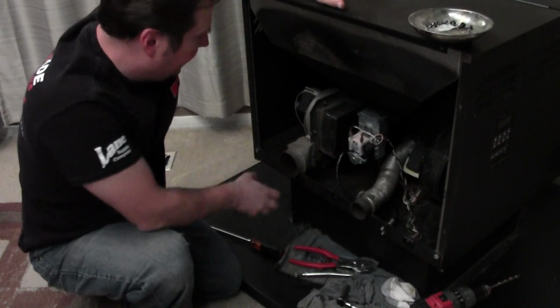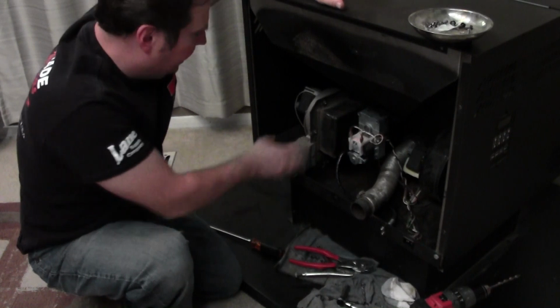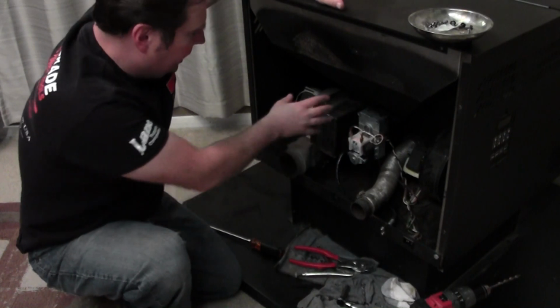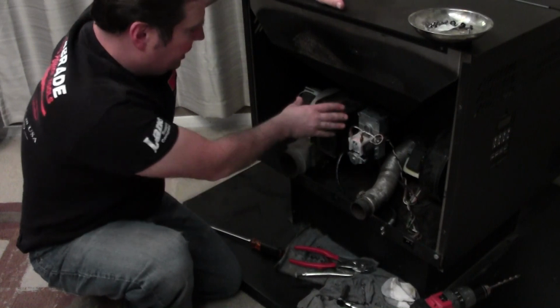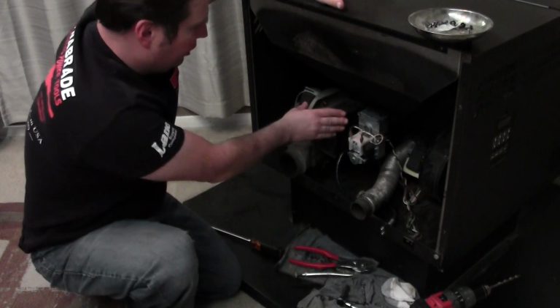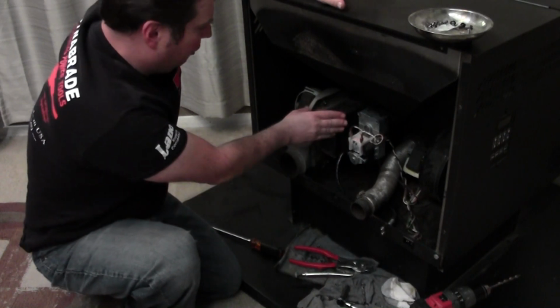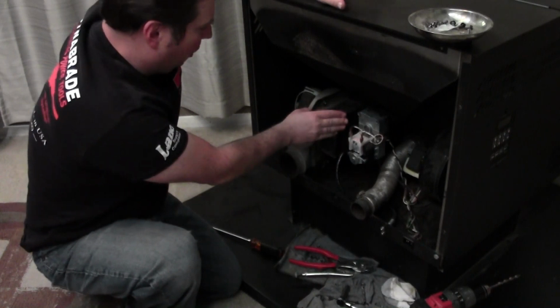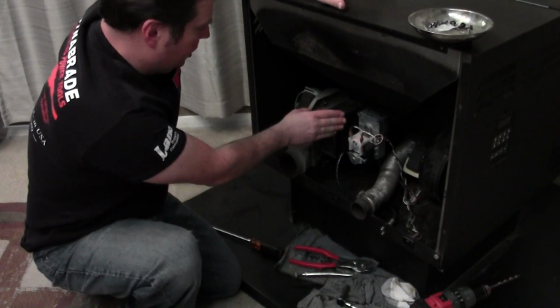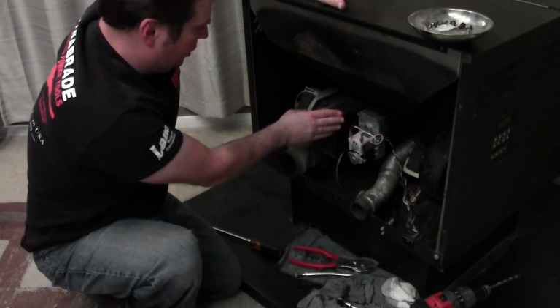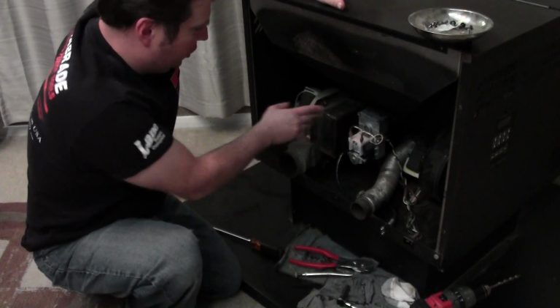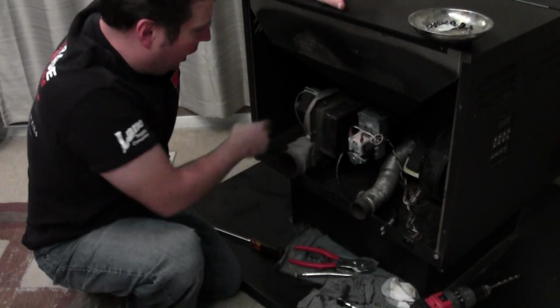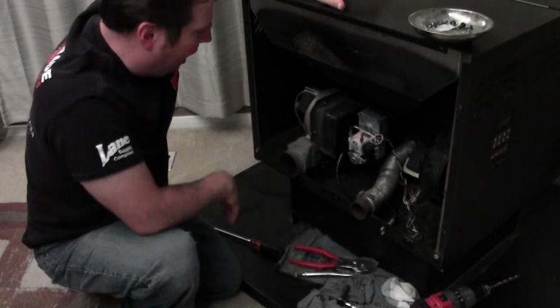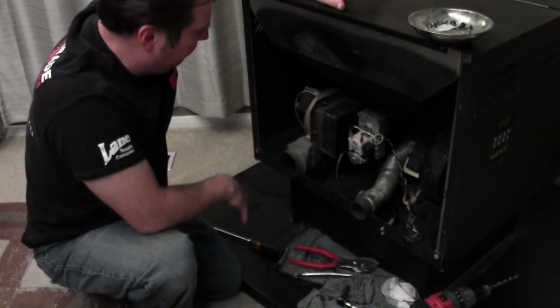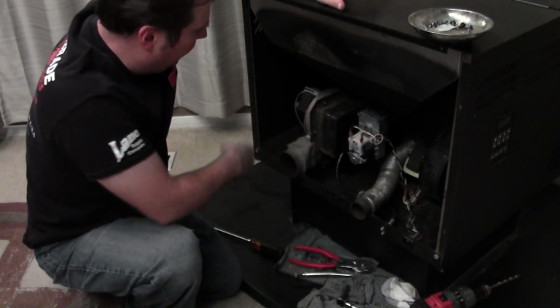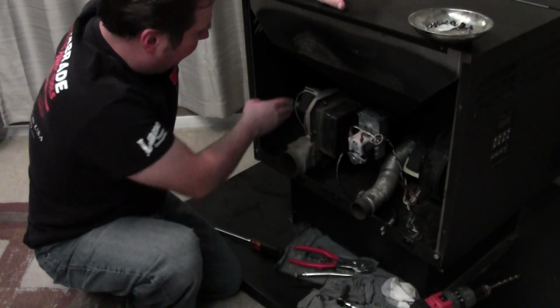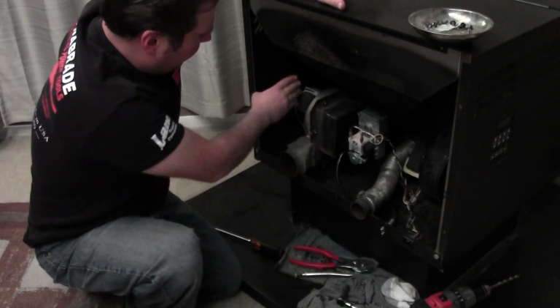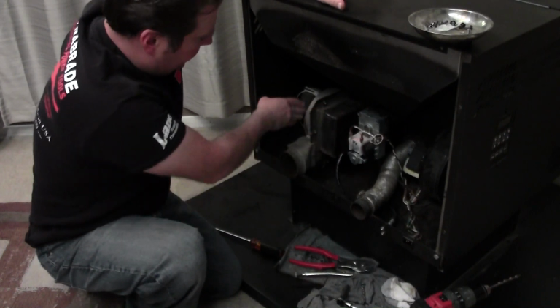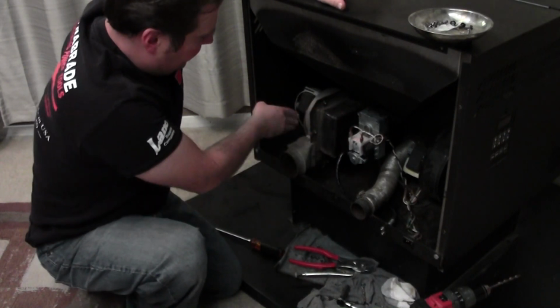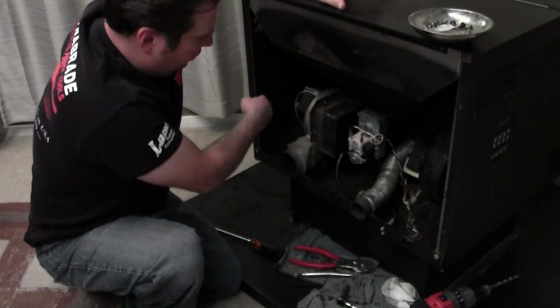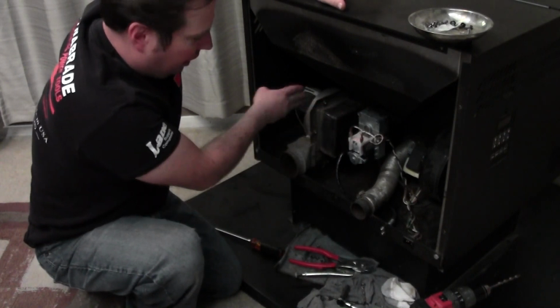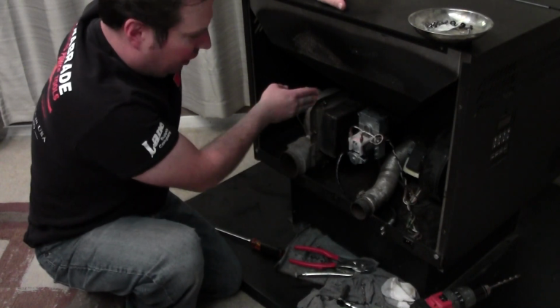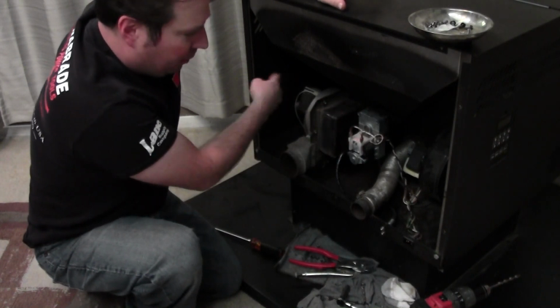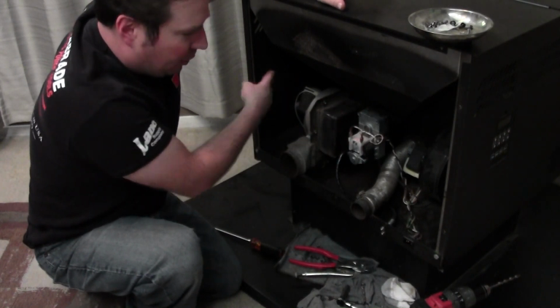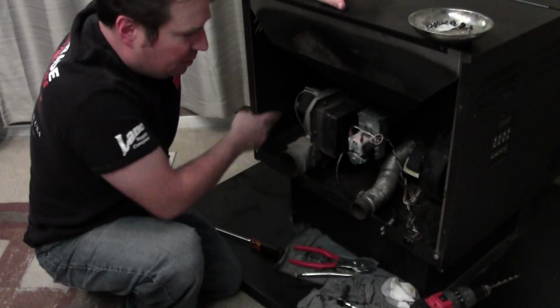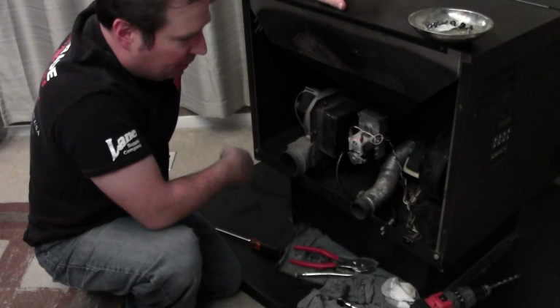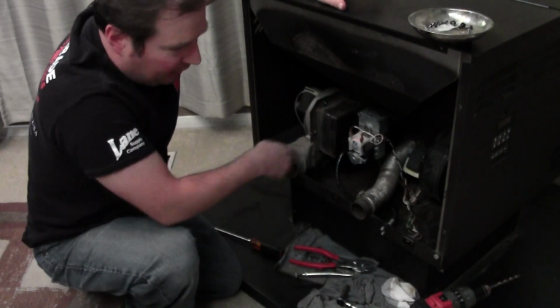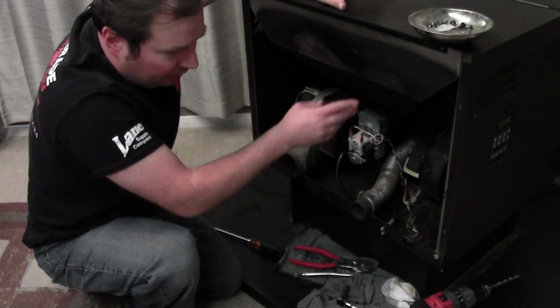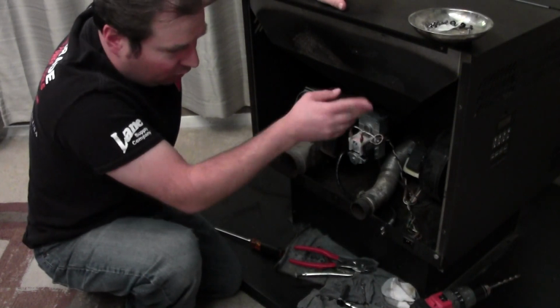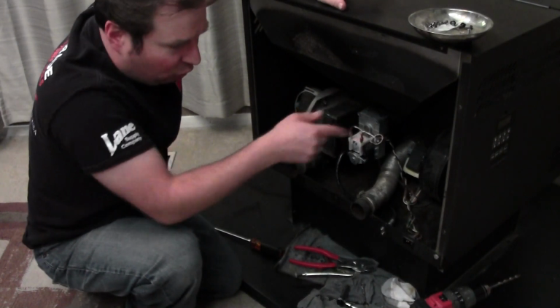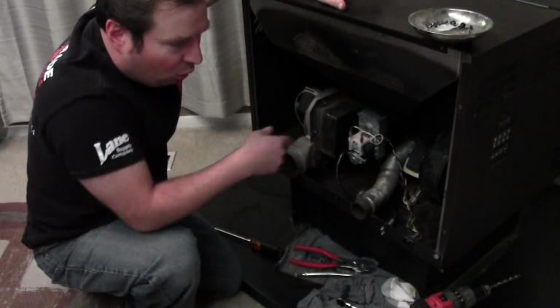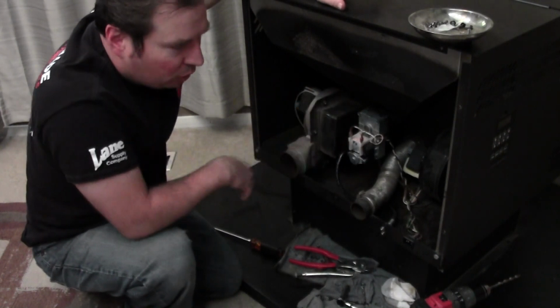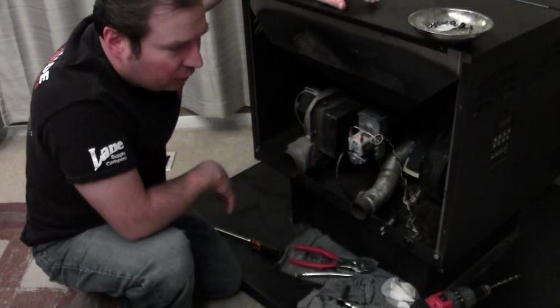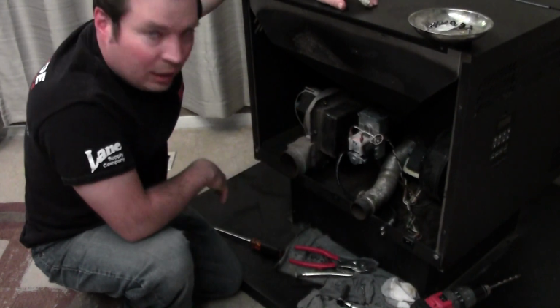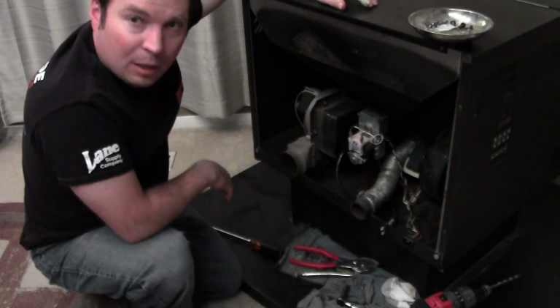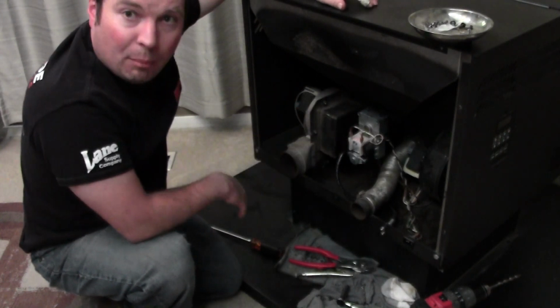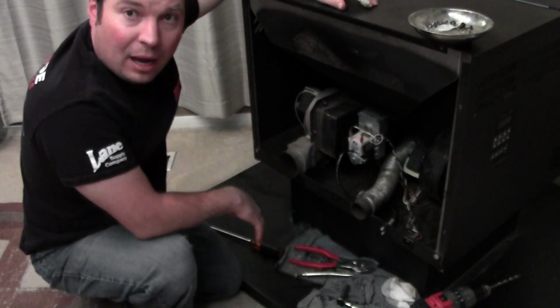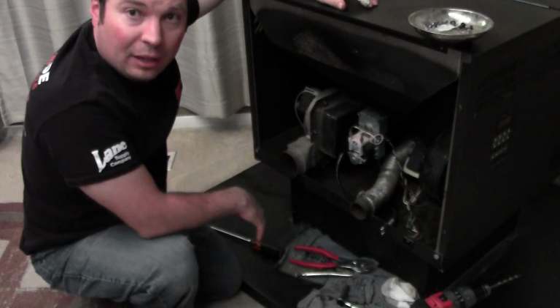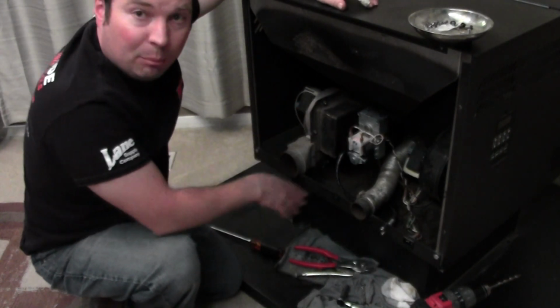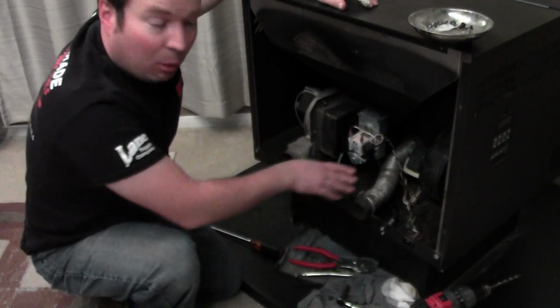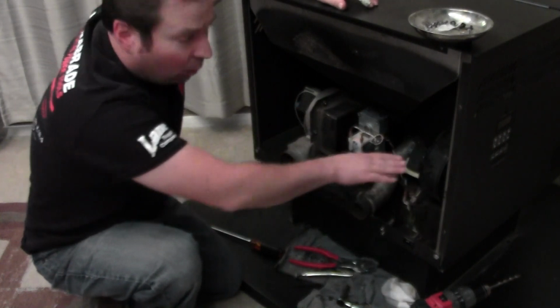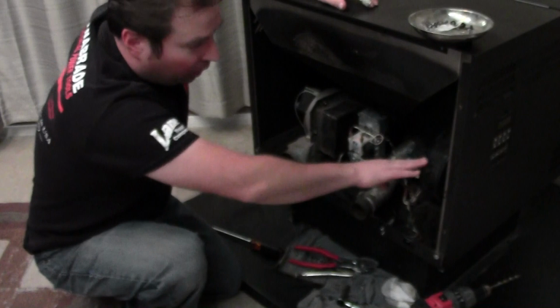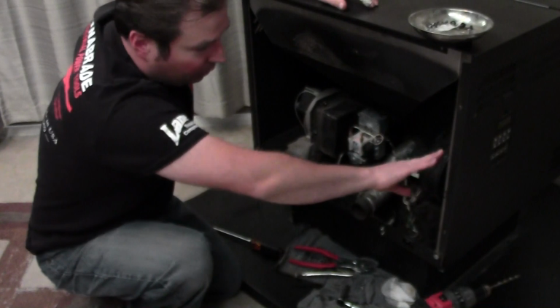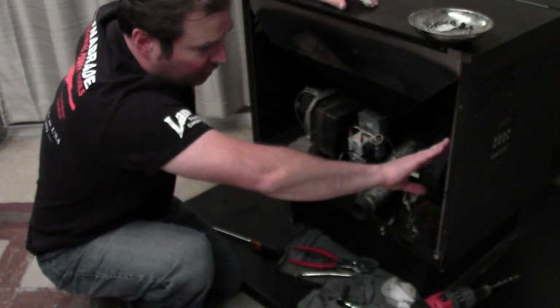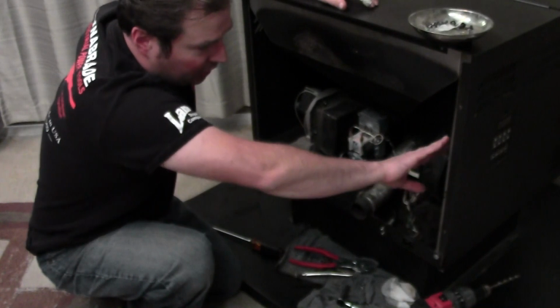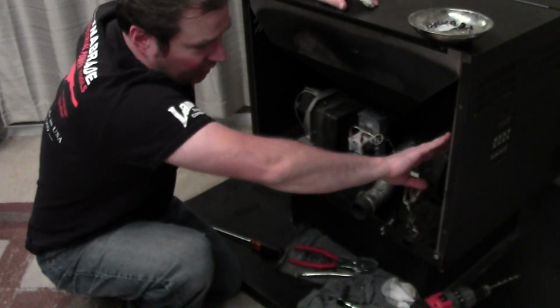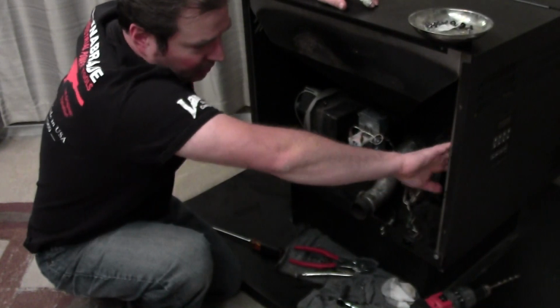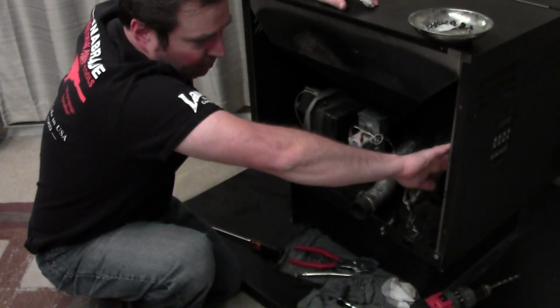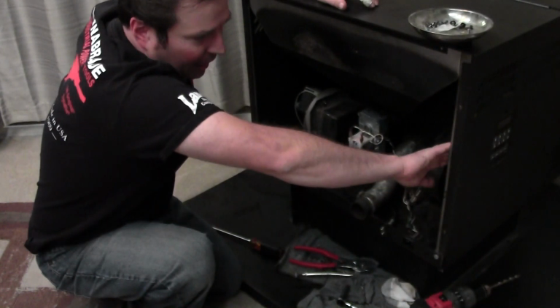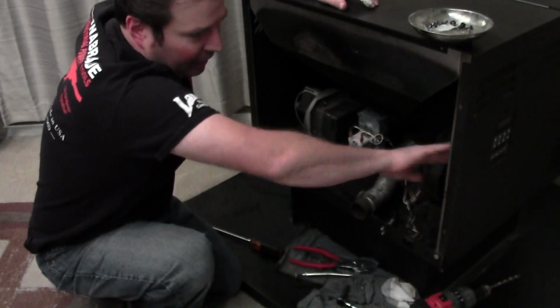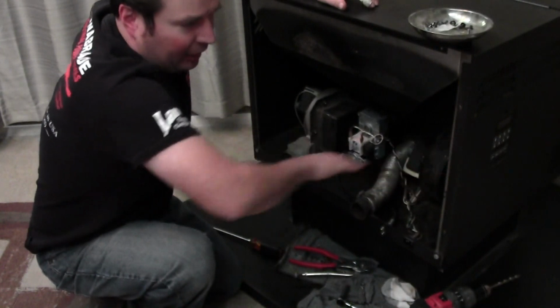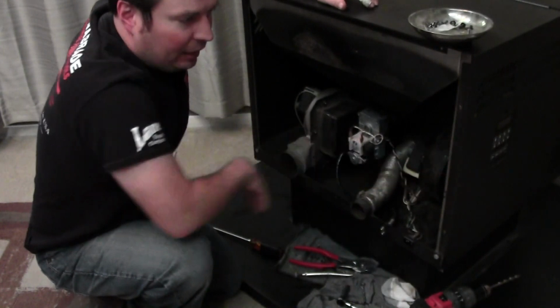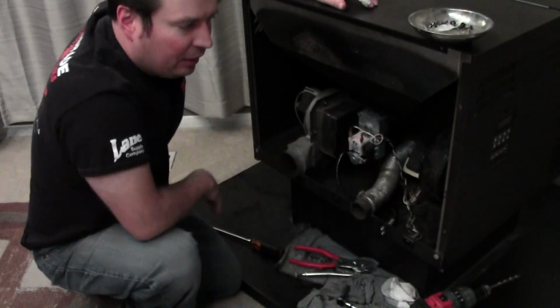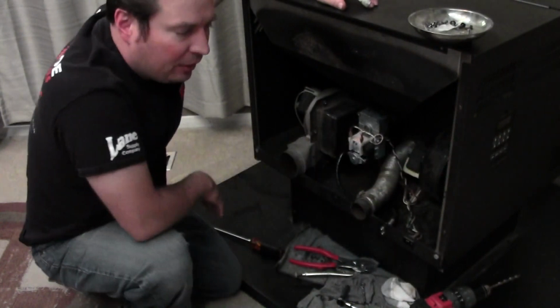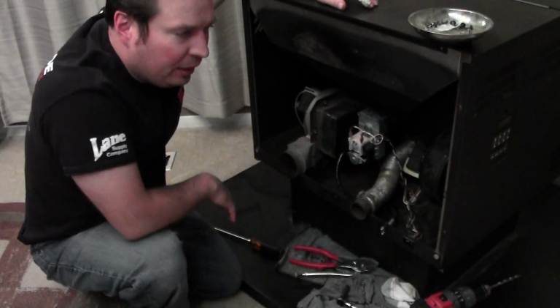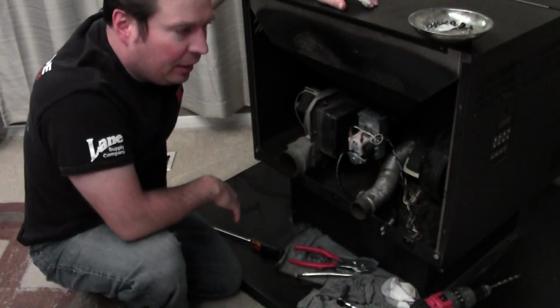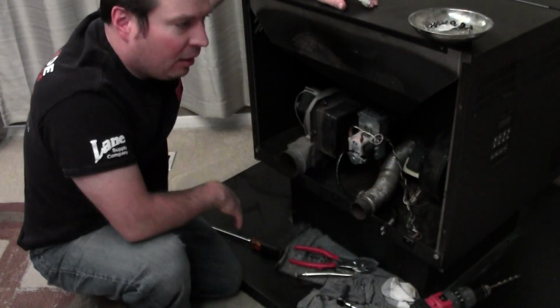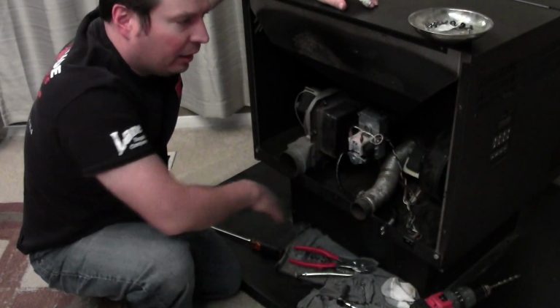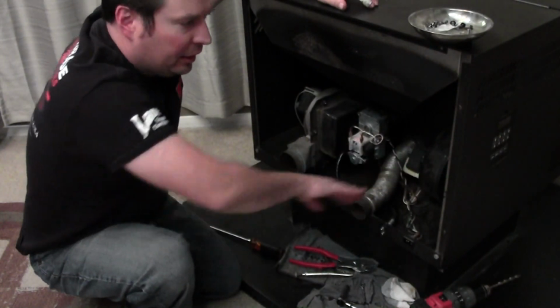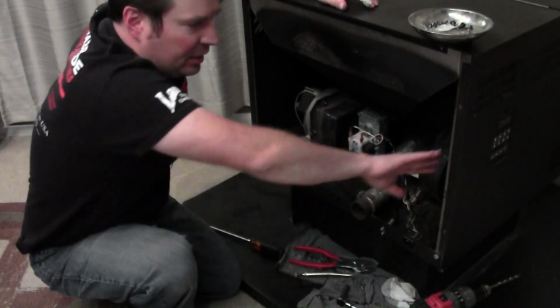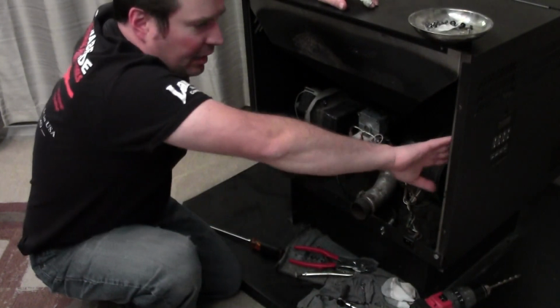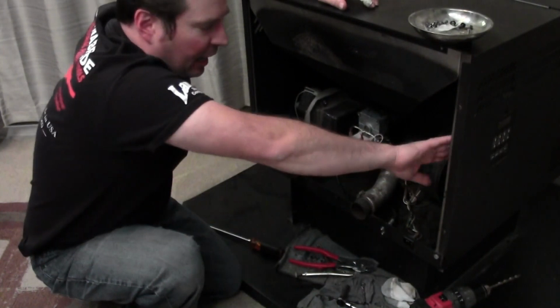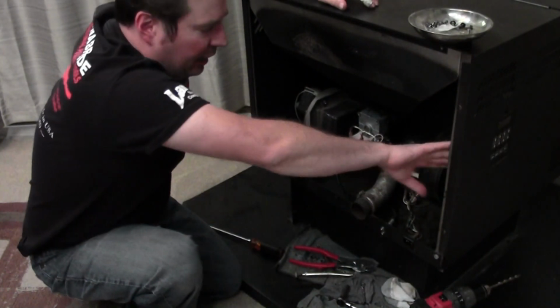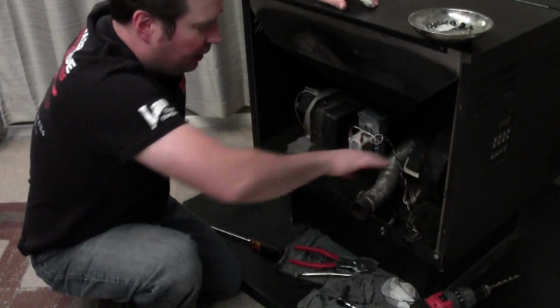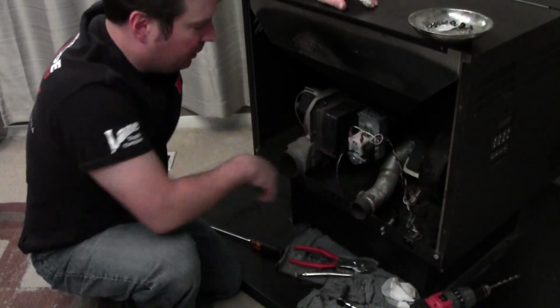This is a forced draft, and it's variable speed, controlled by the board, which is back in here on this side.